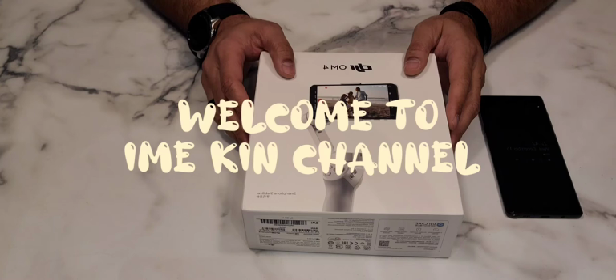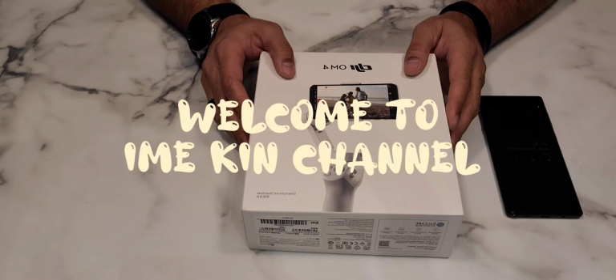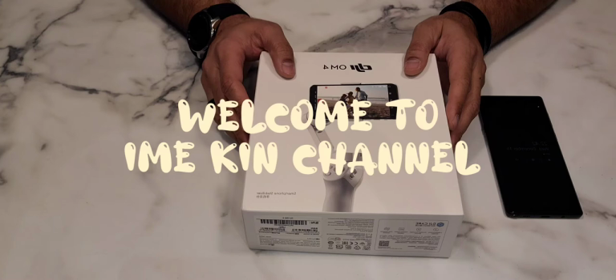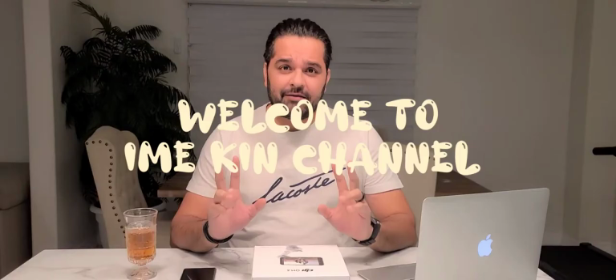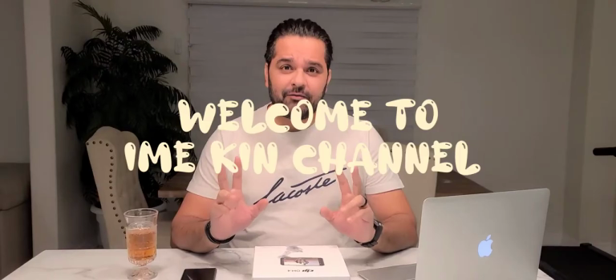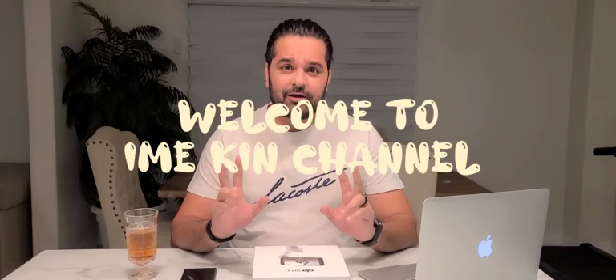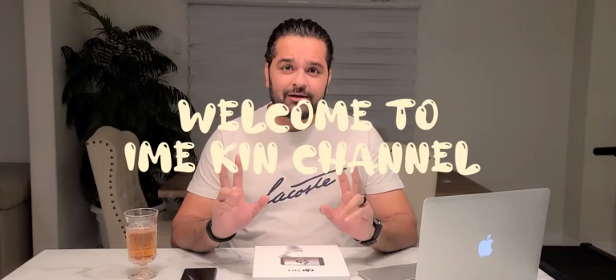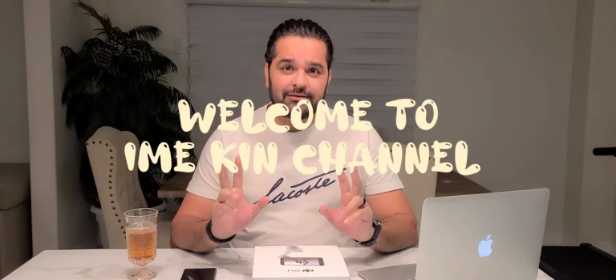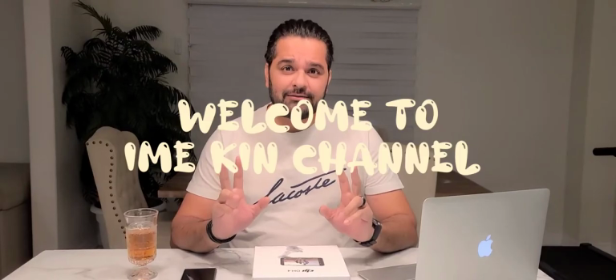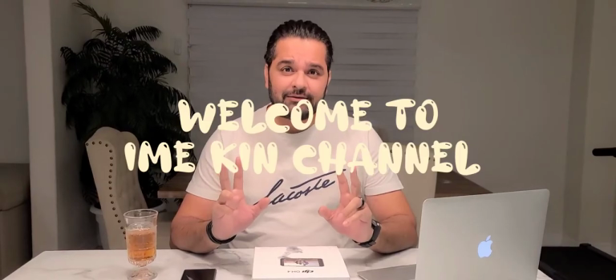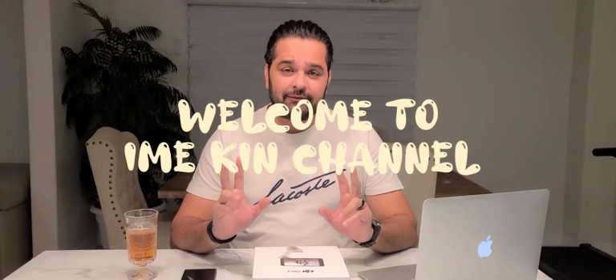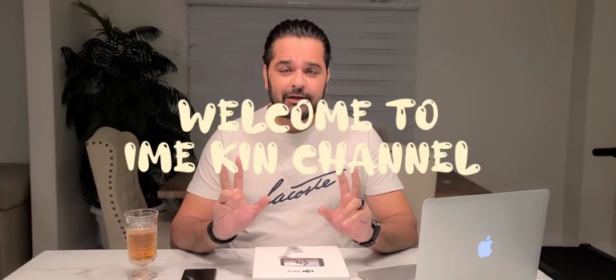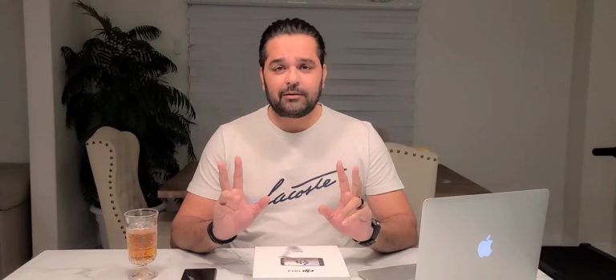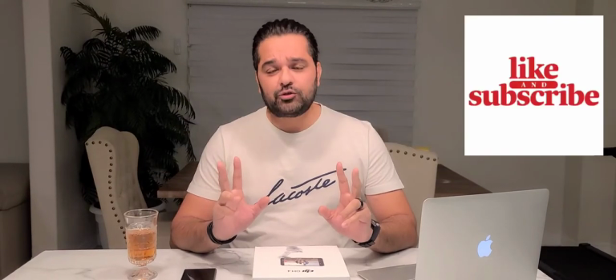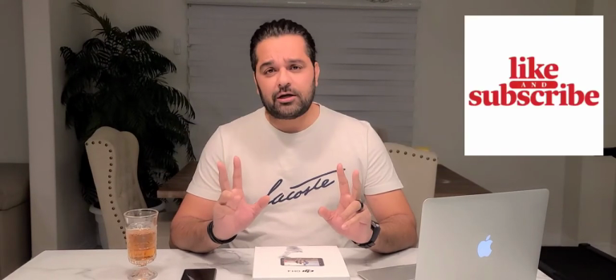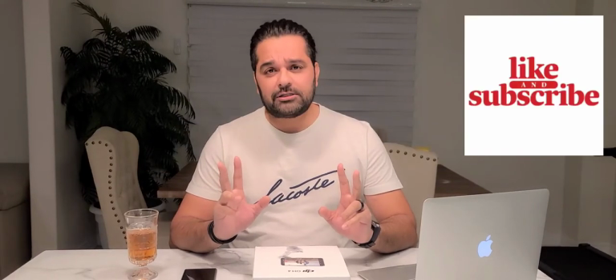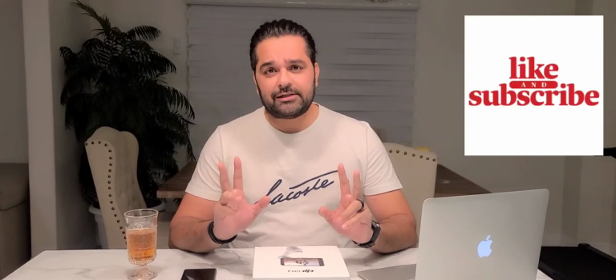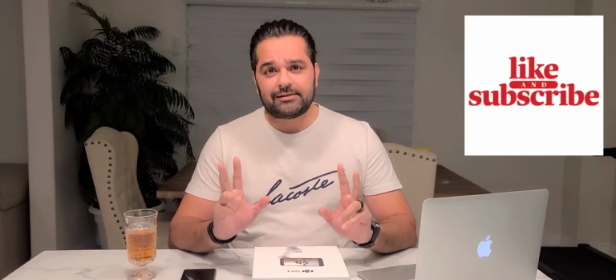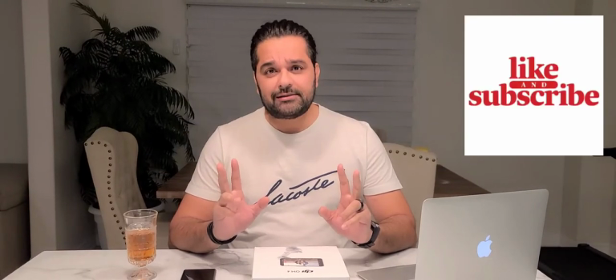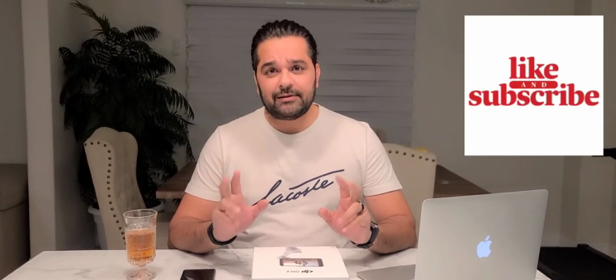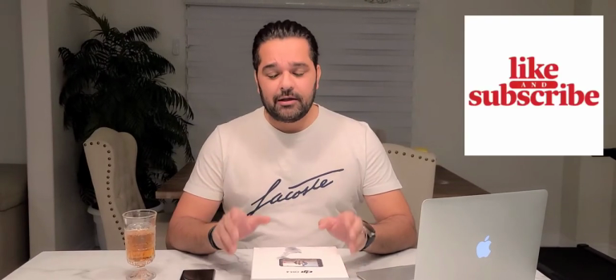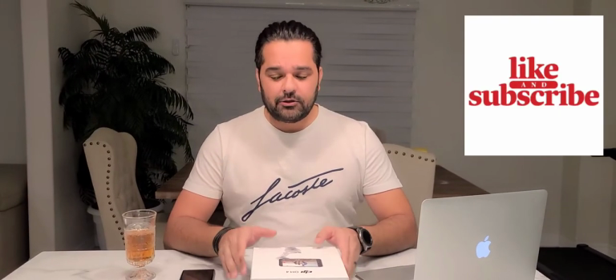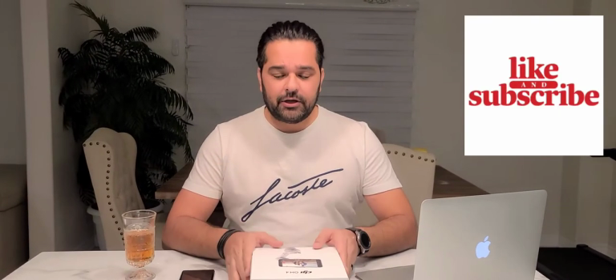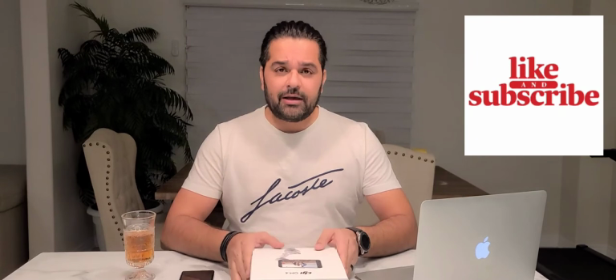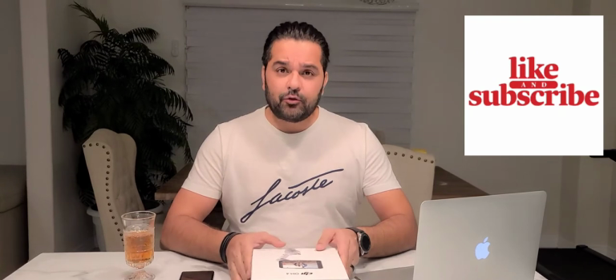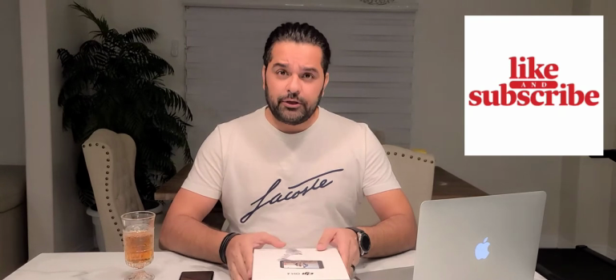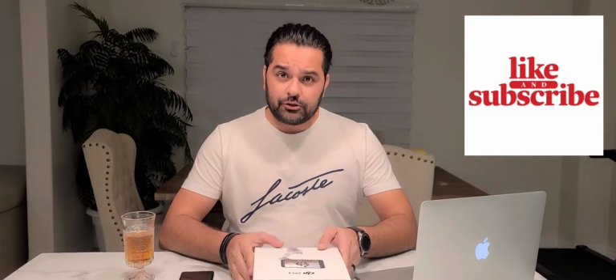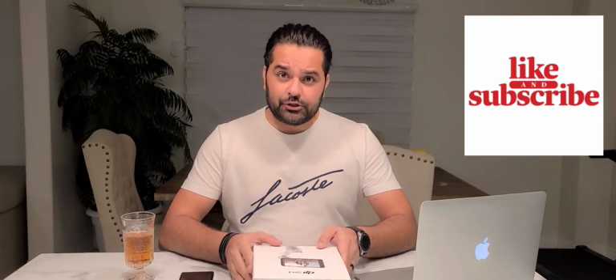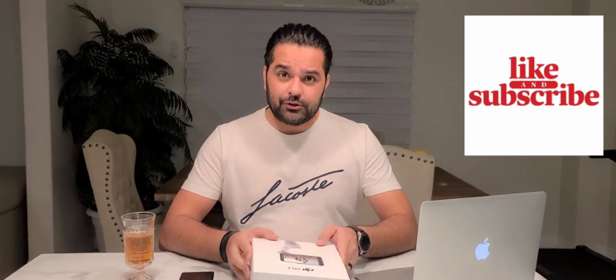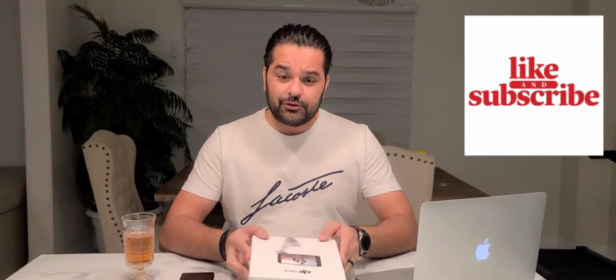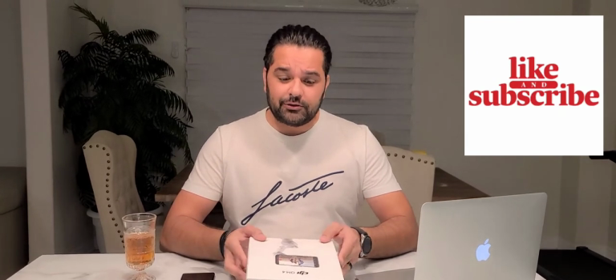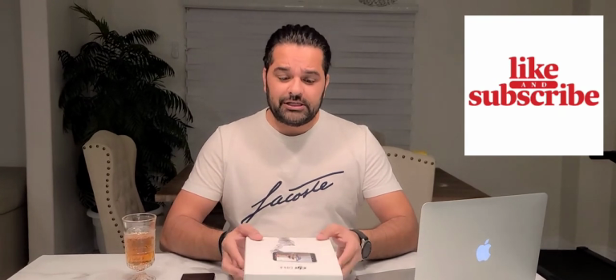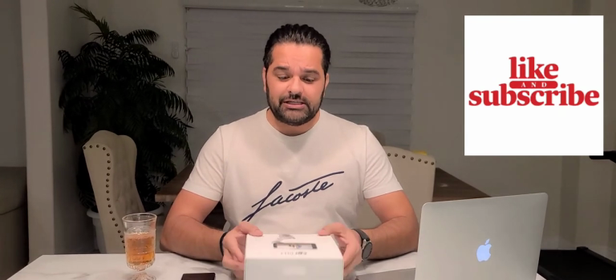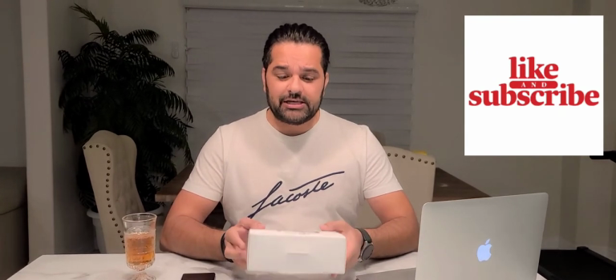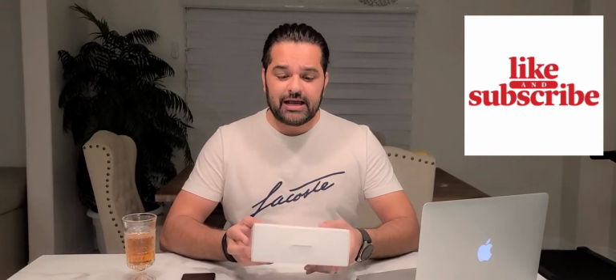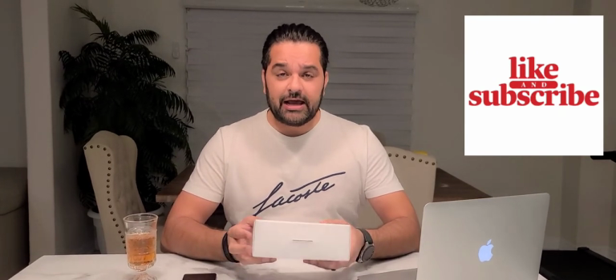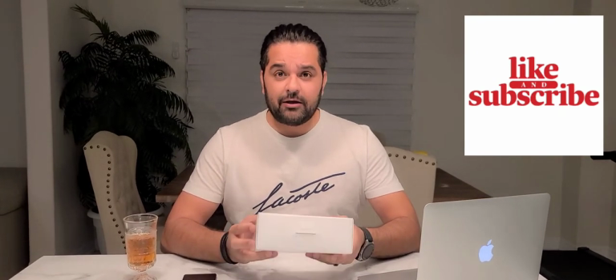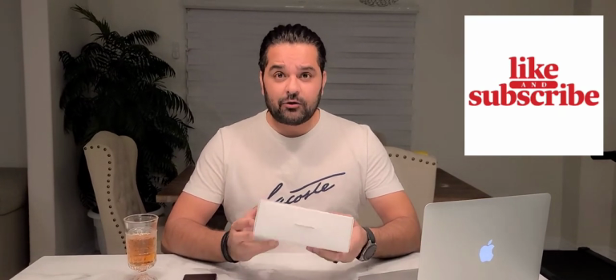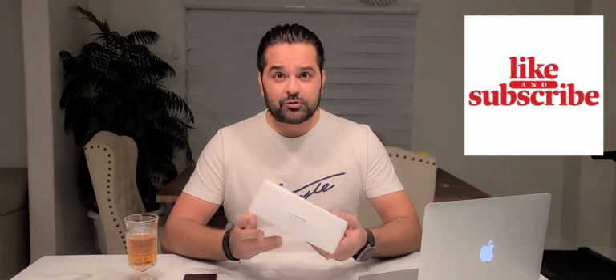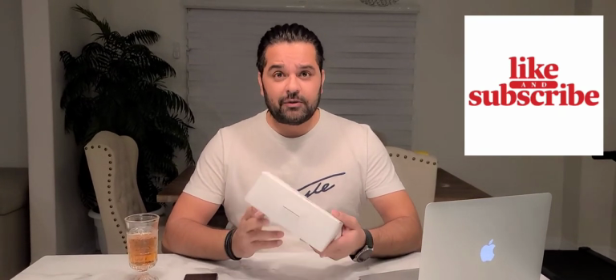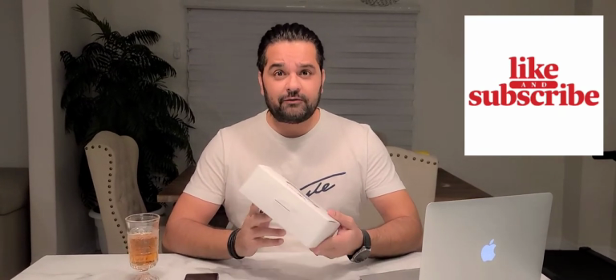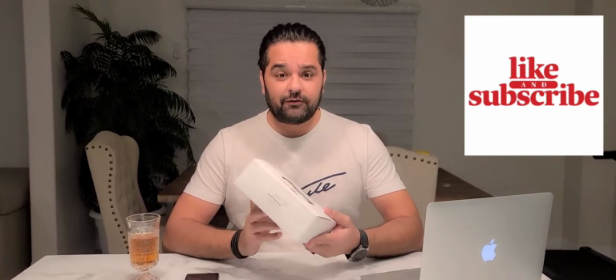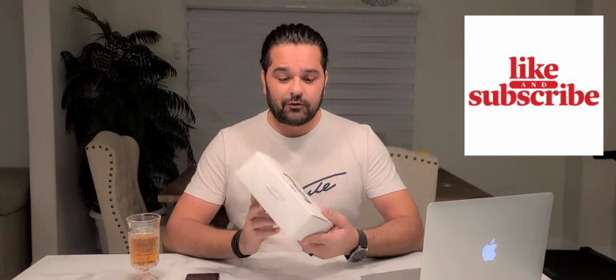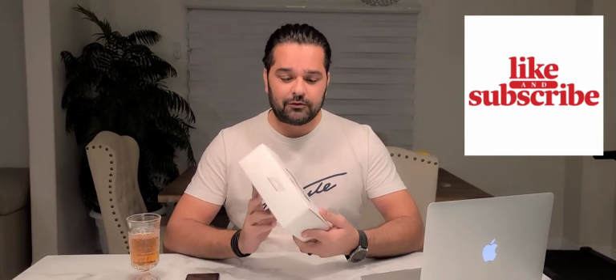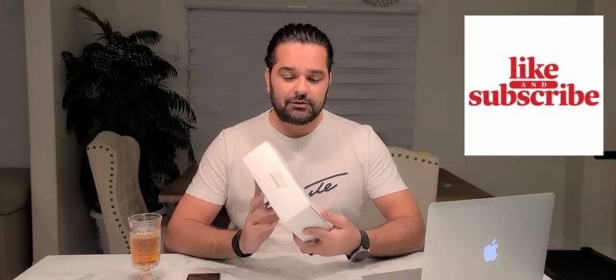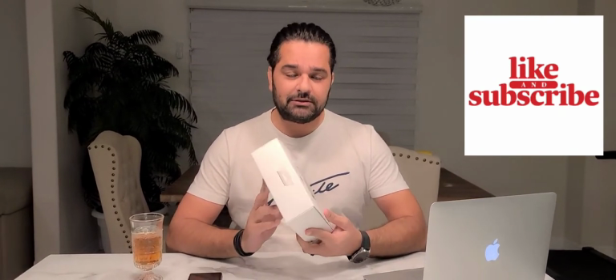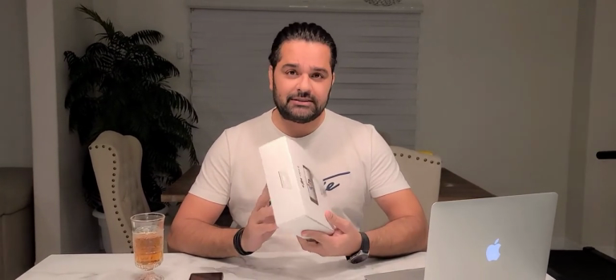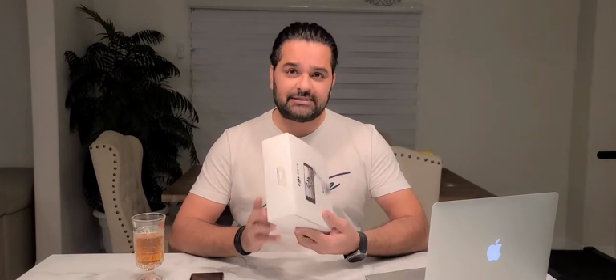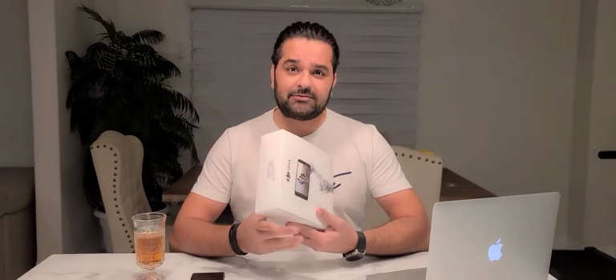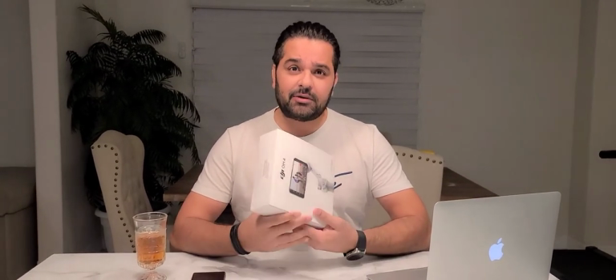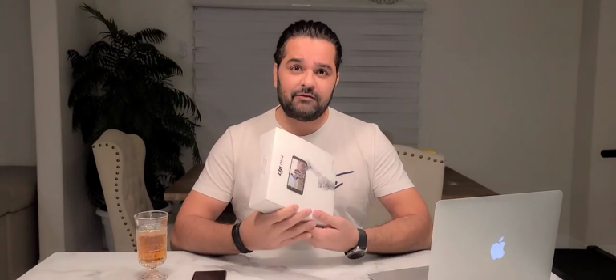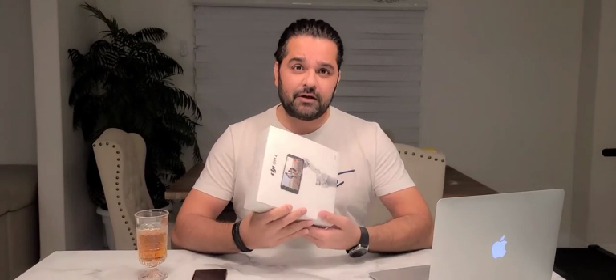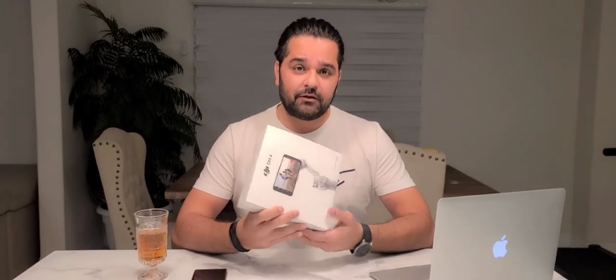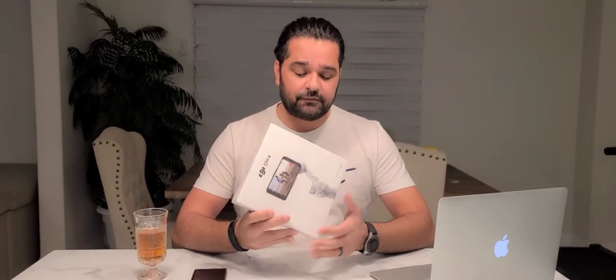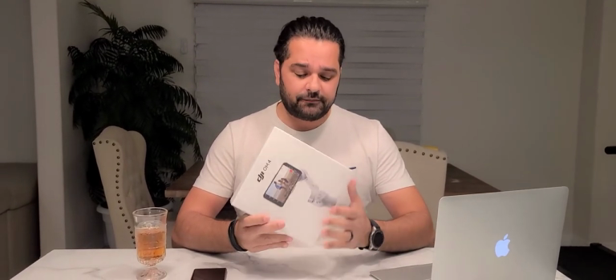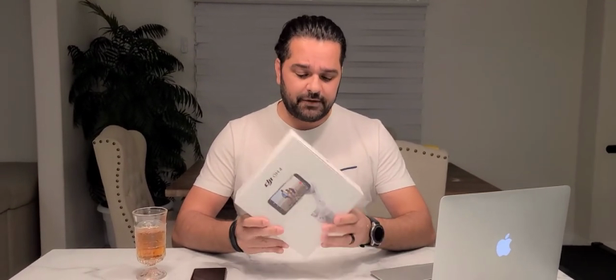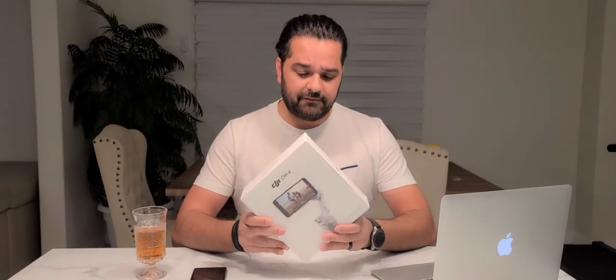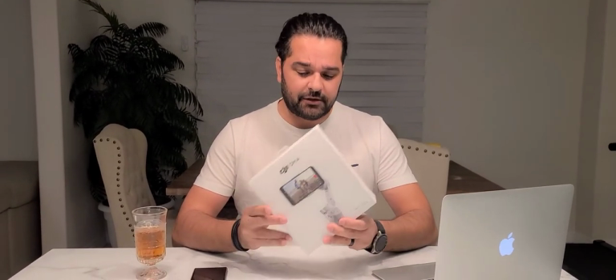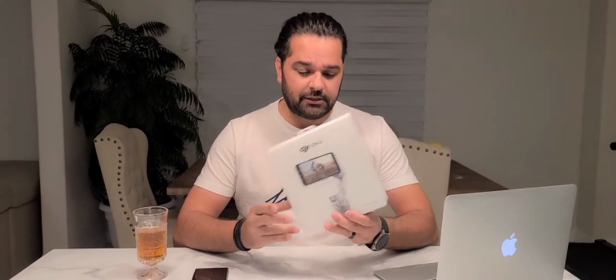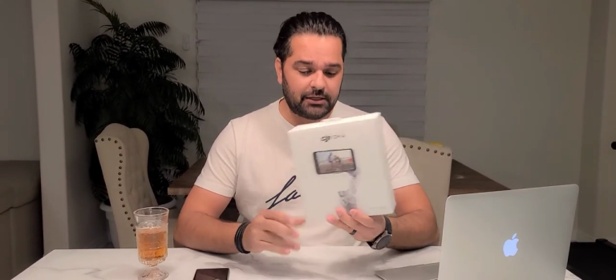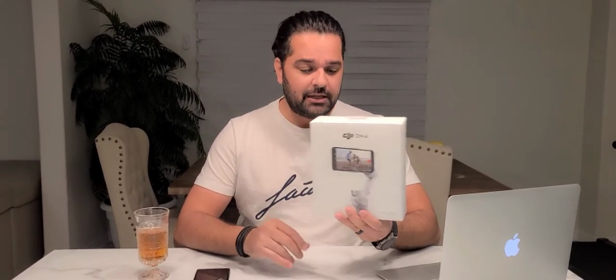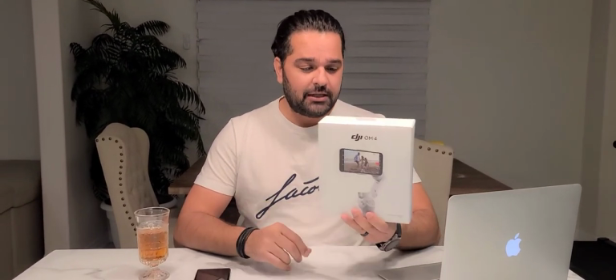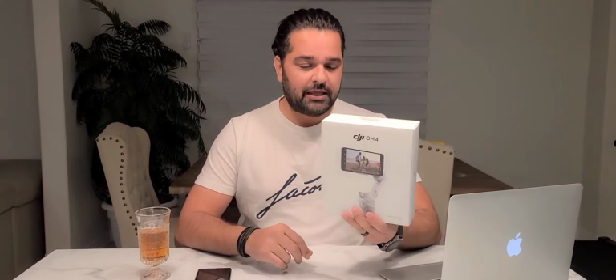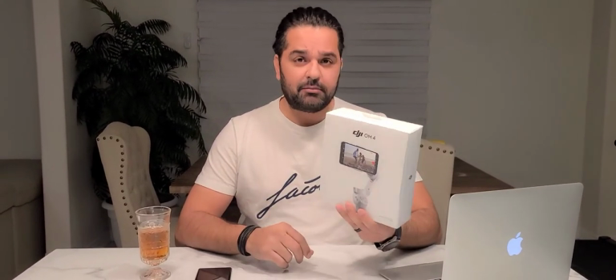Hey everyone, welcome to our channel. Today I am going to show you DJI Osmo 4. This is one of my favorite gimbals.